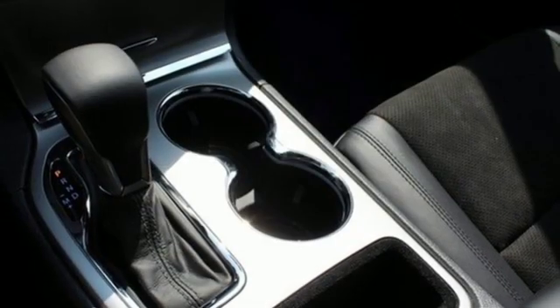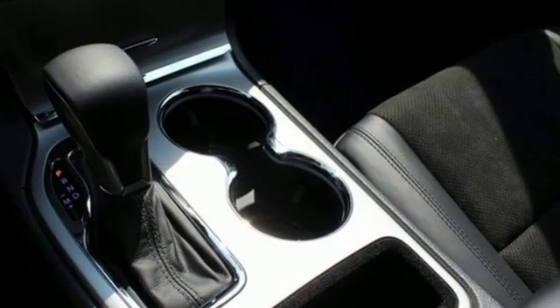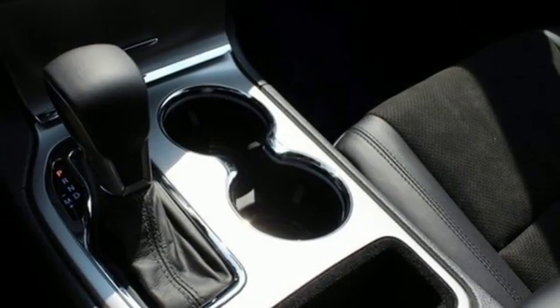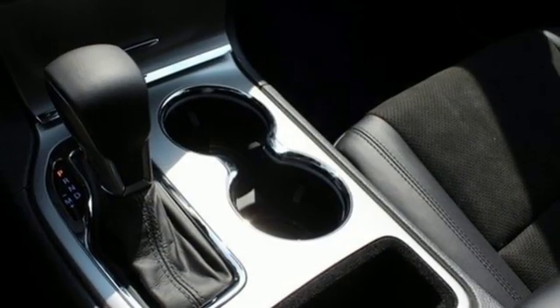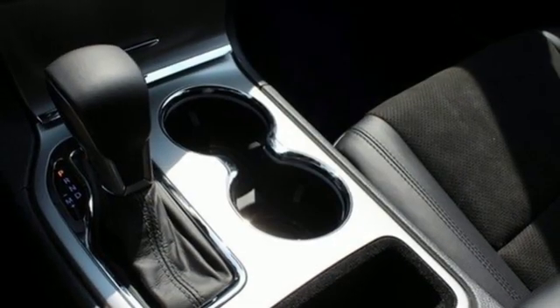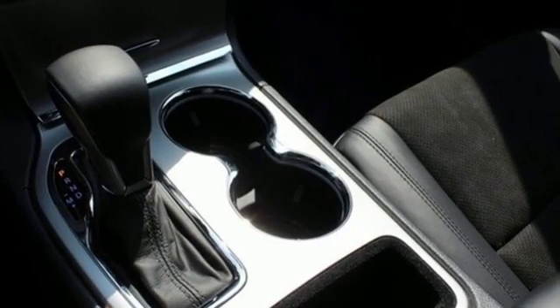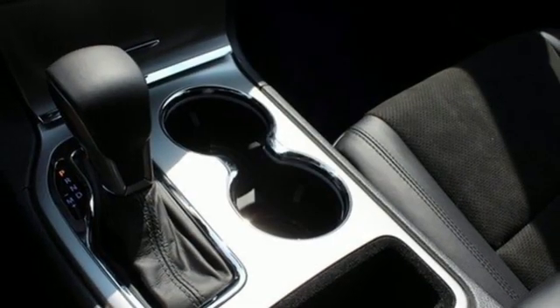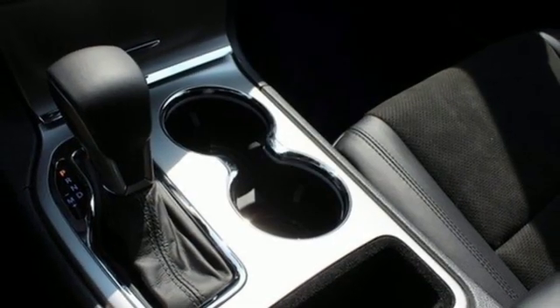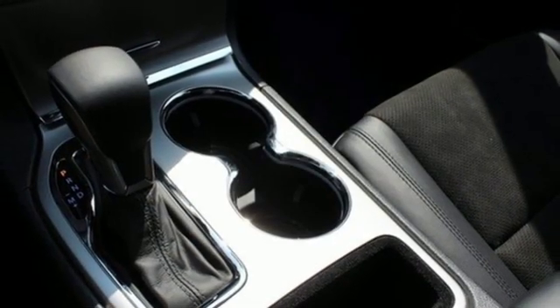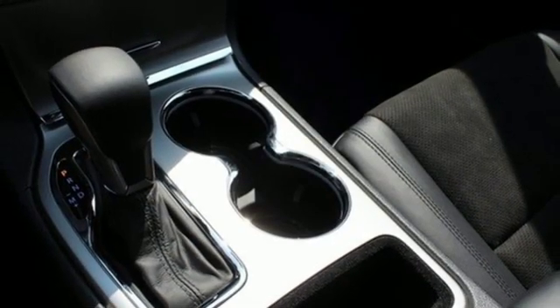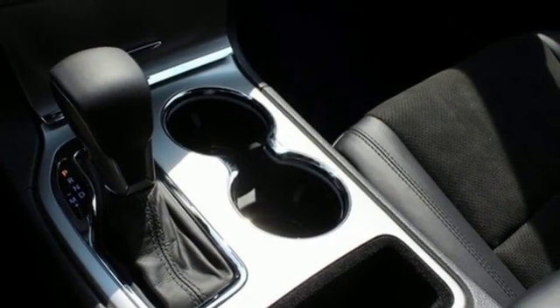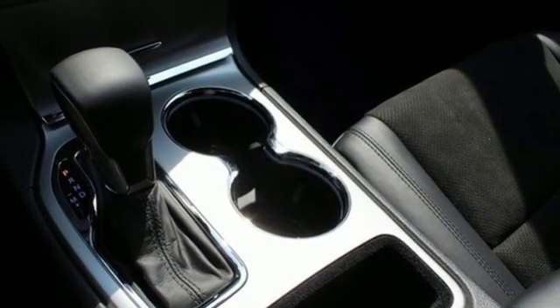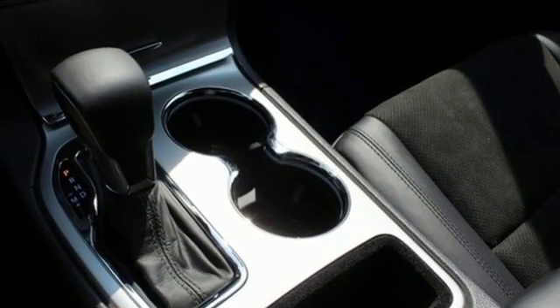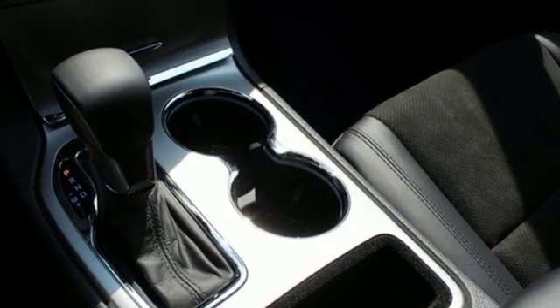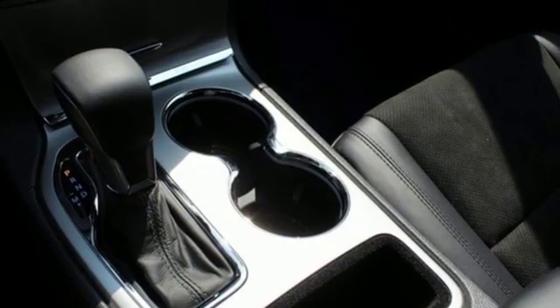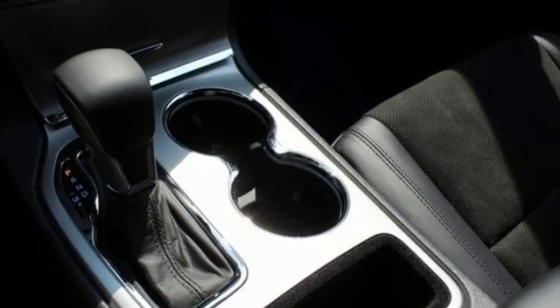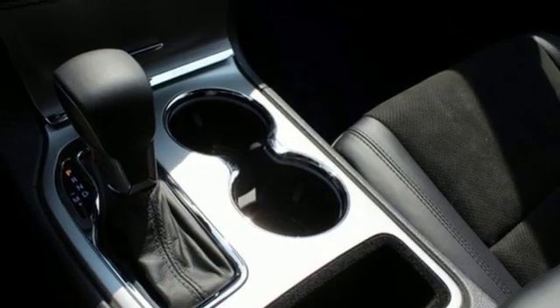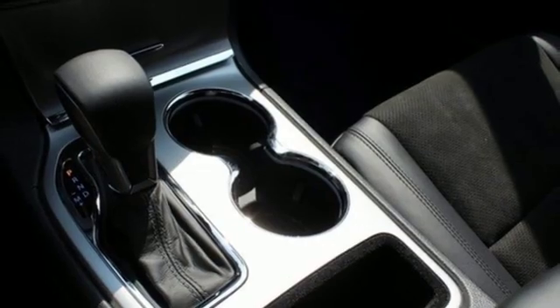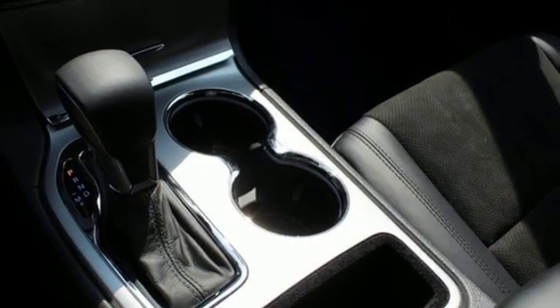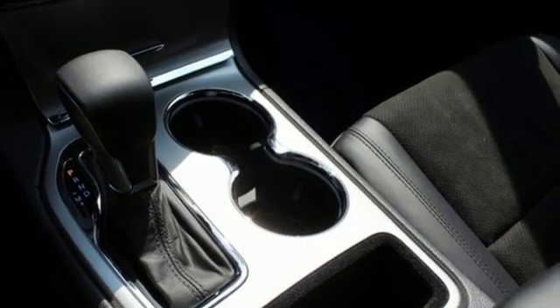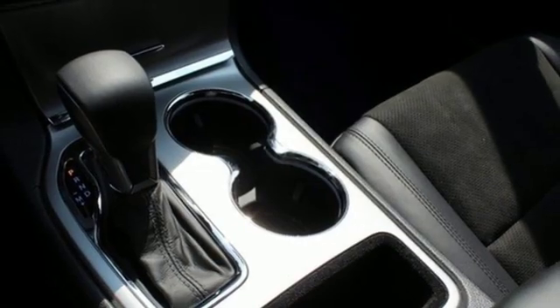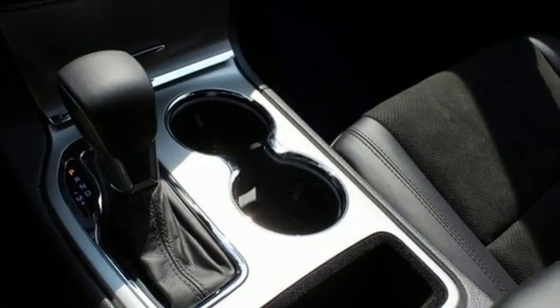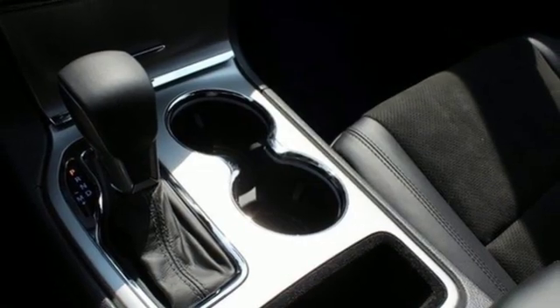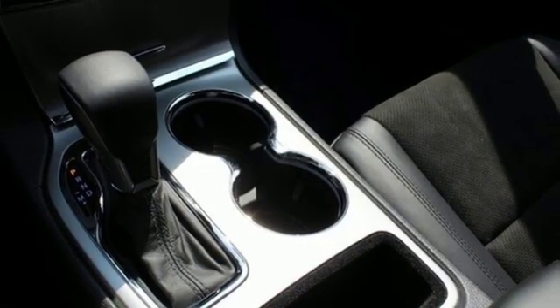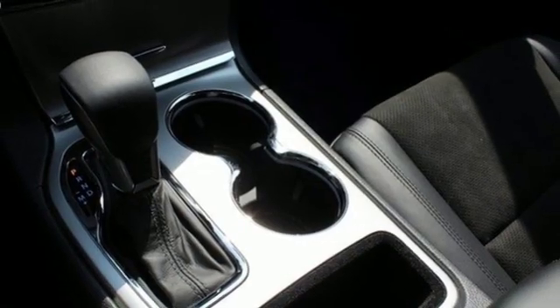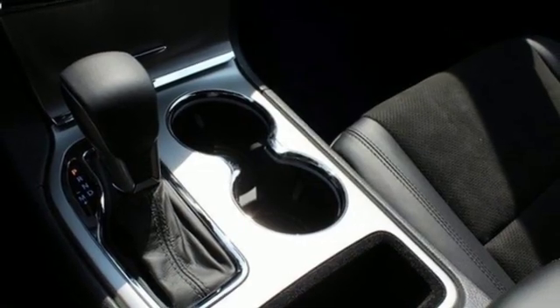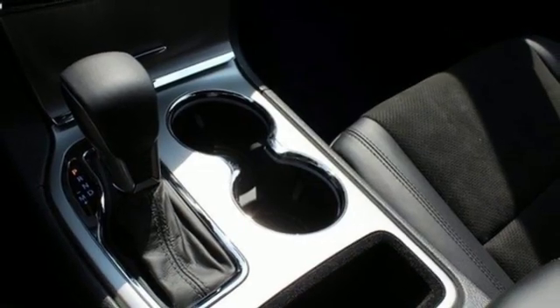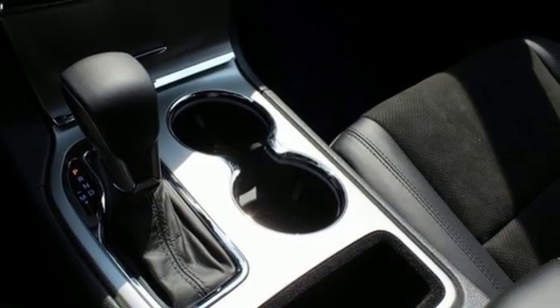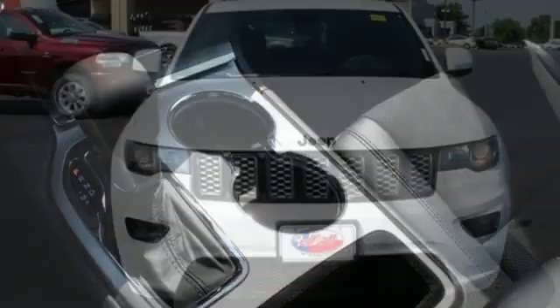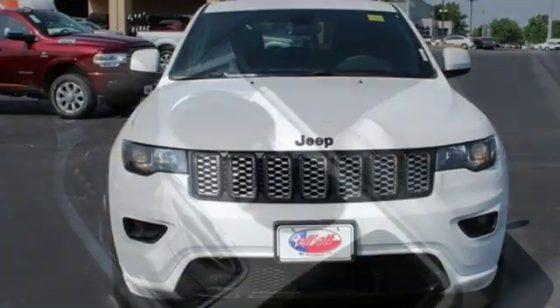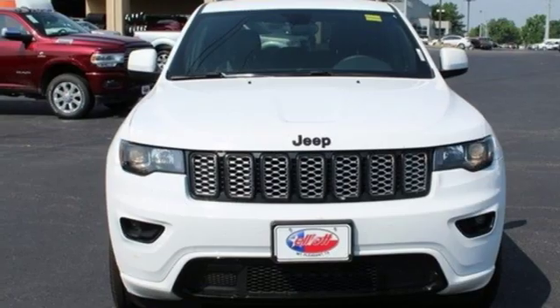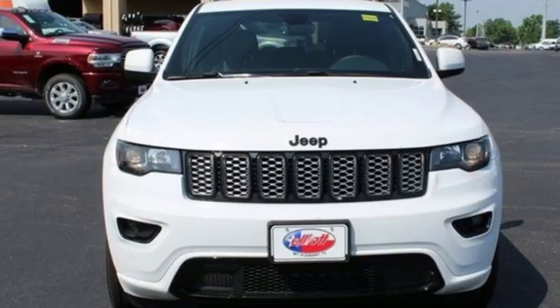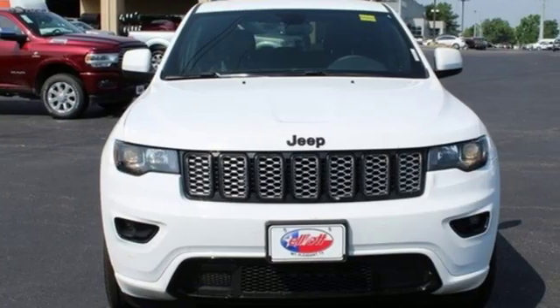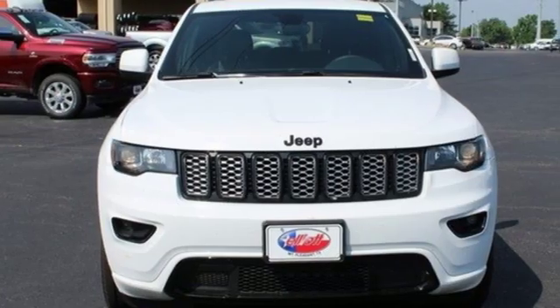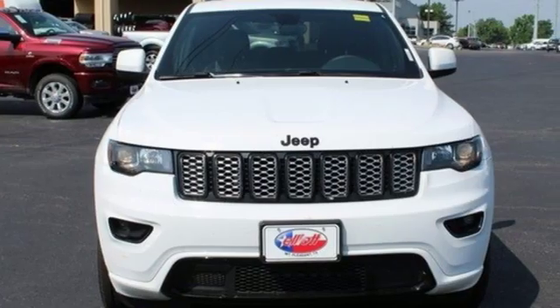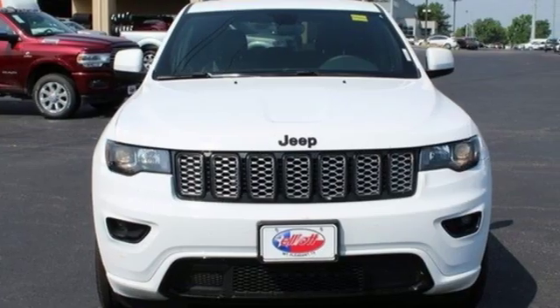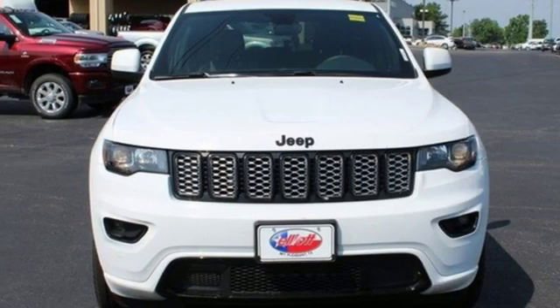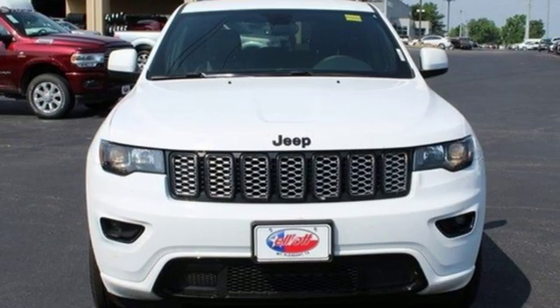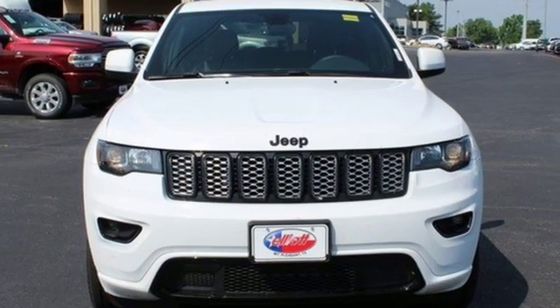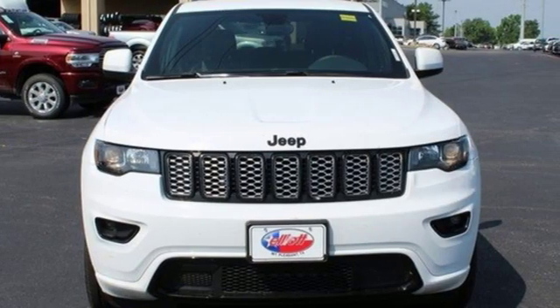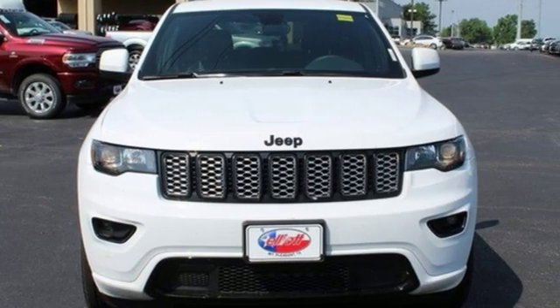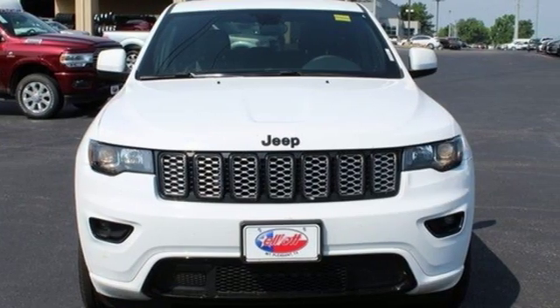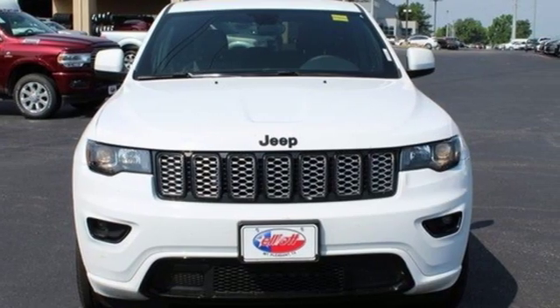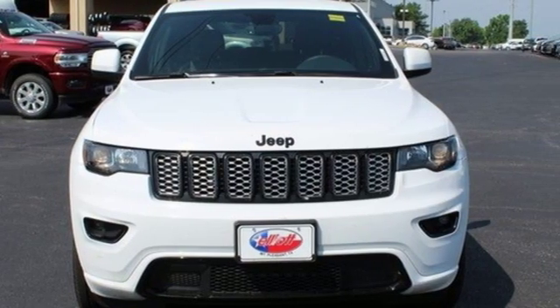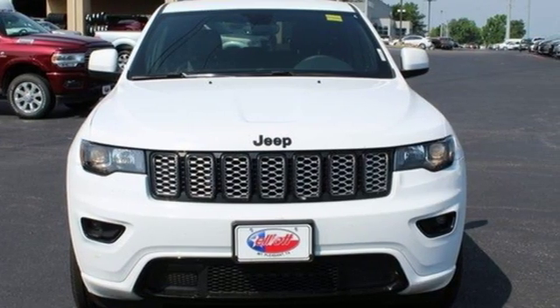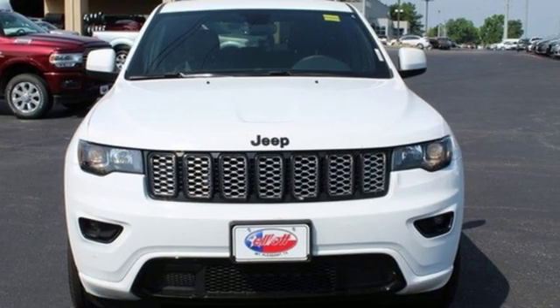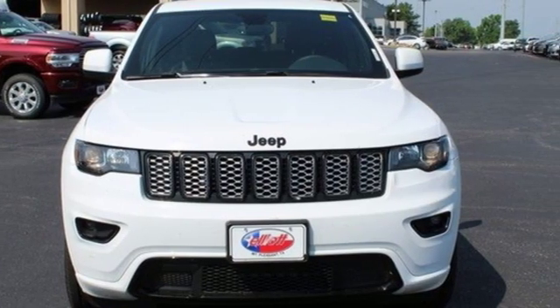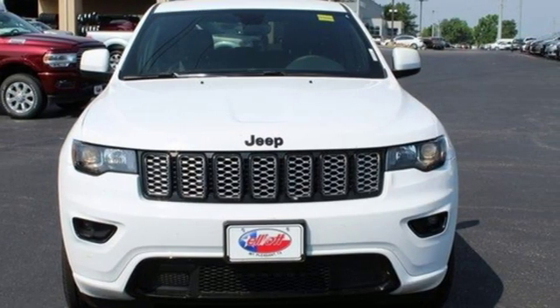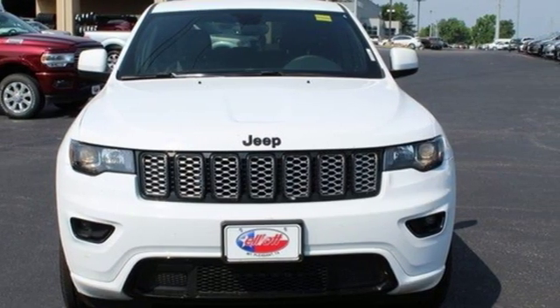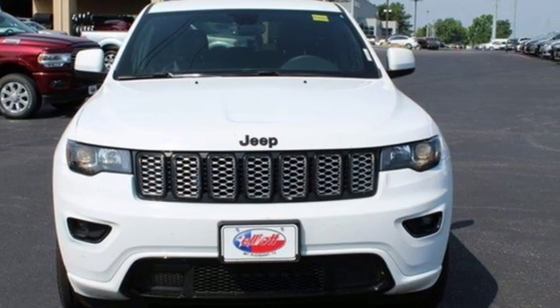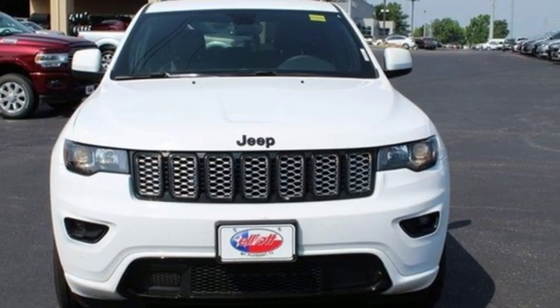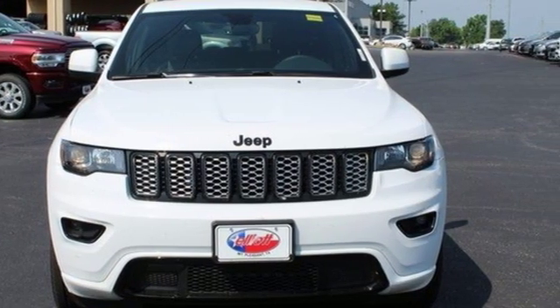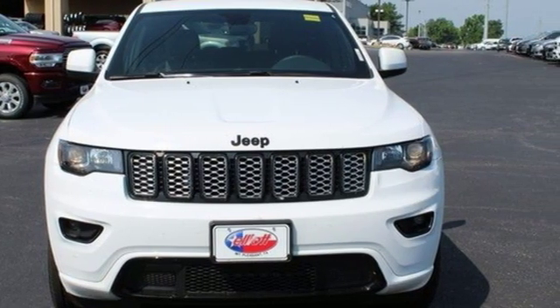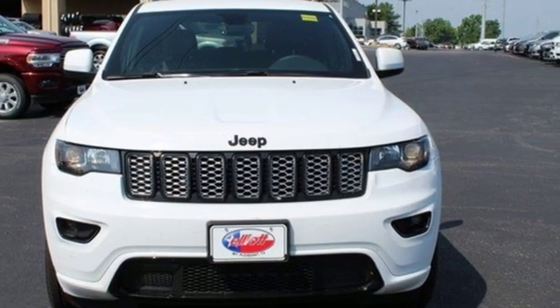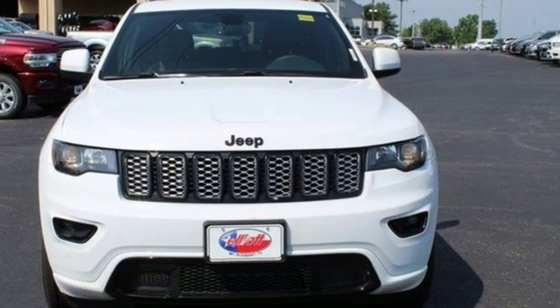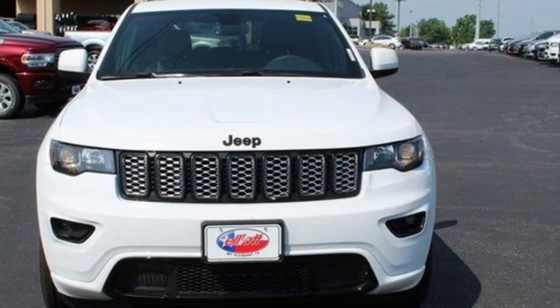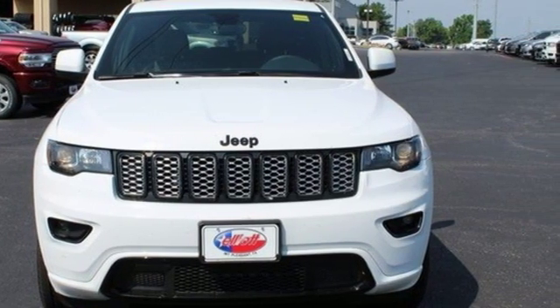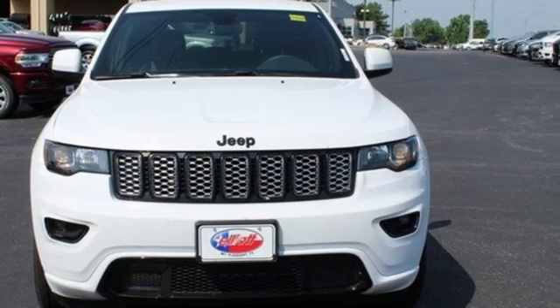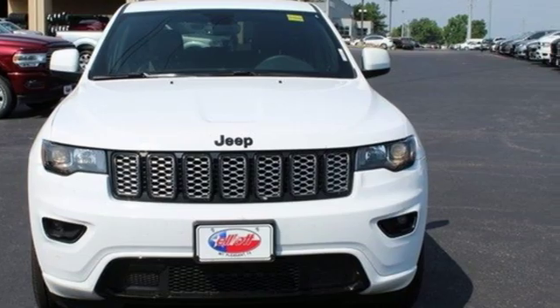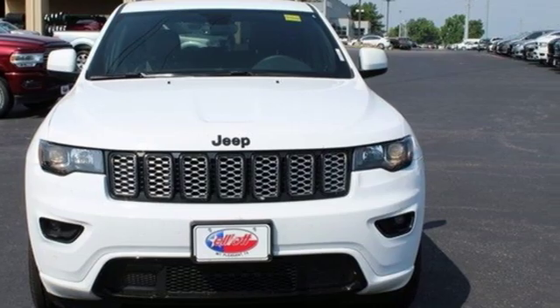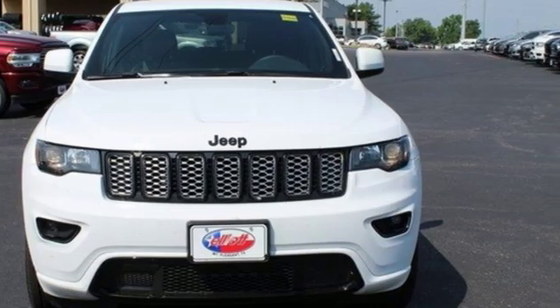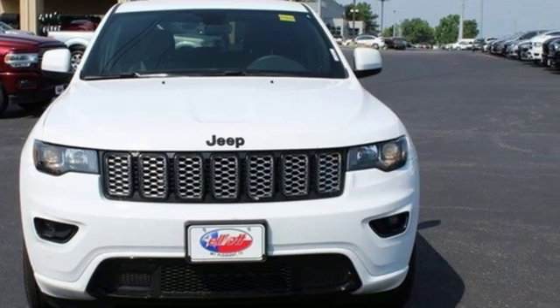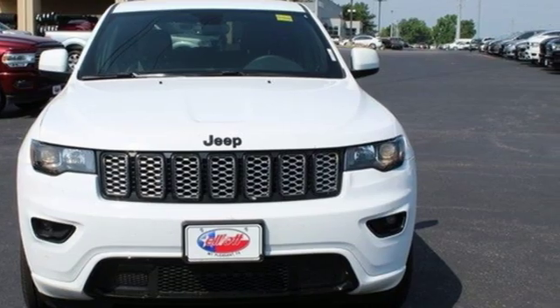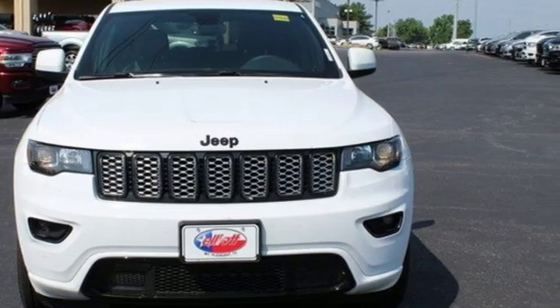anything you want to do, Jeep takes you there. If you've been waiting for the perfect time for a test drive, the time is now. Experience it today.